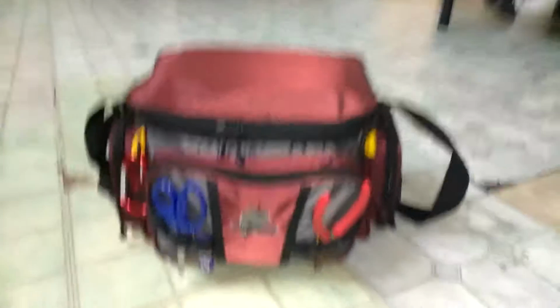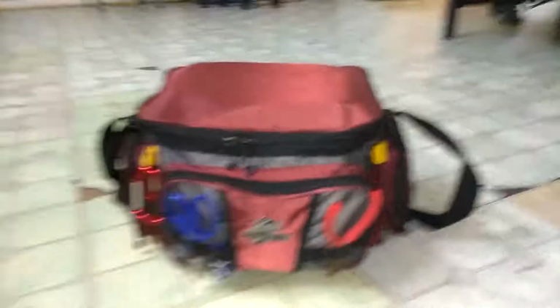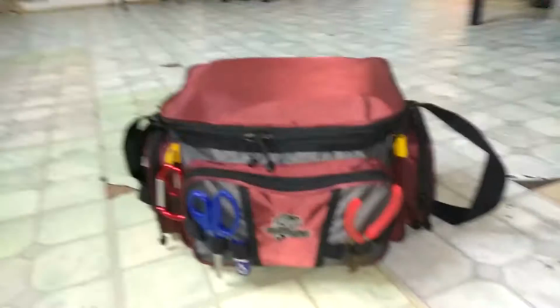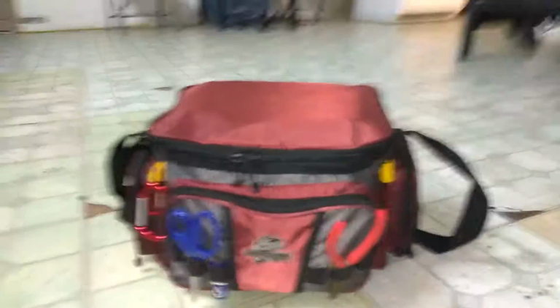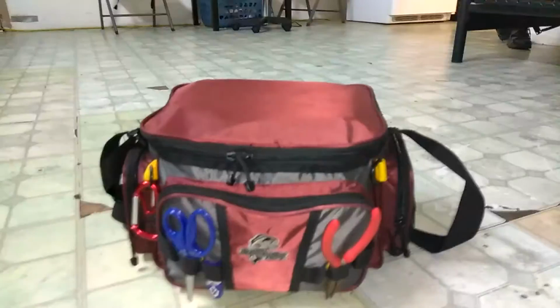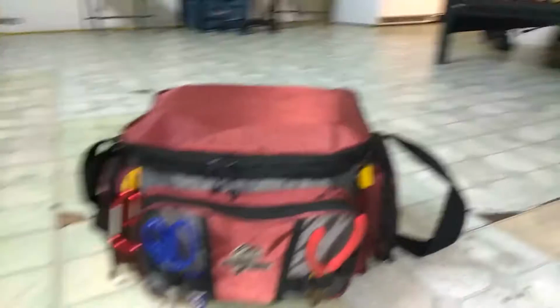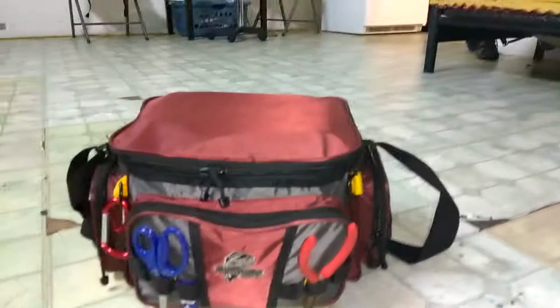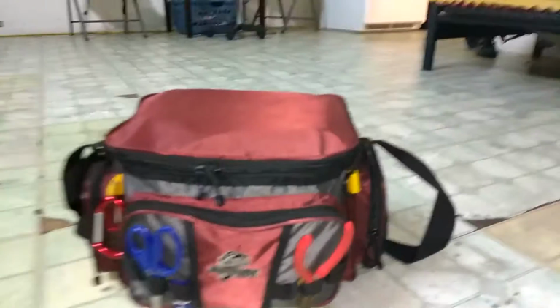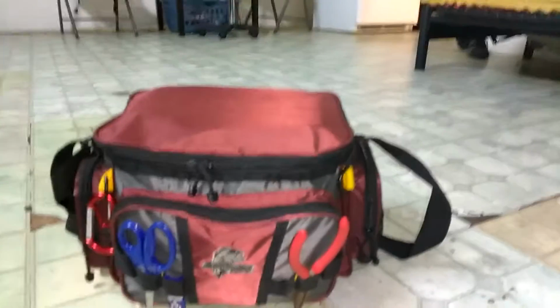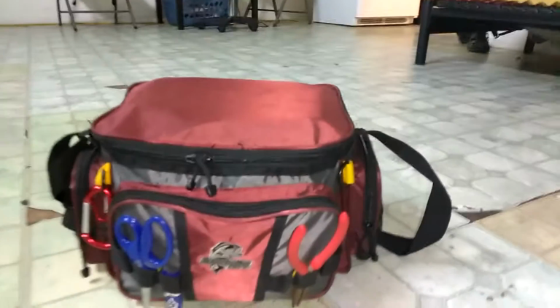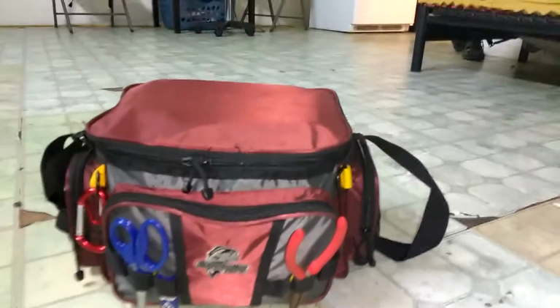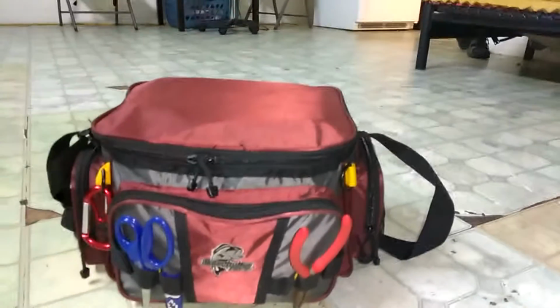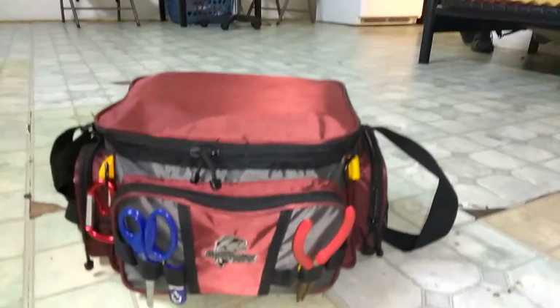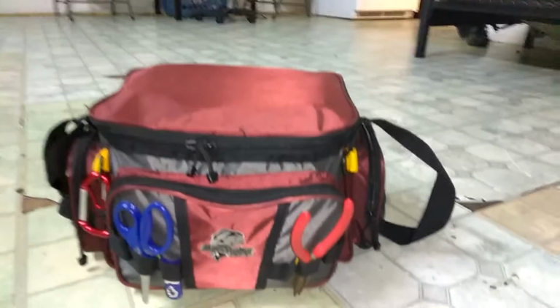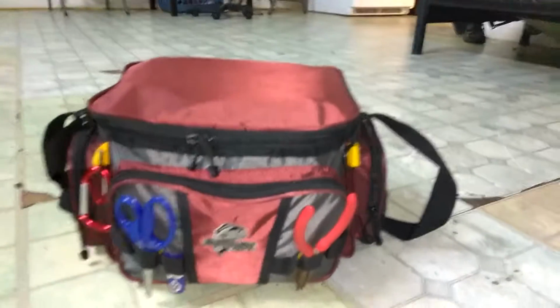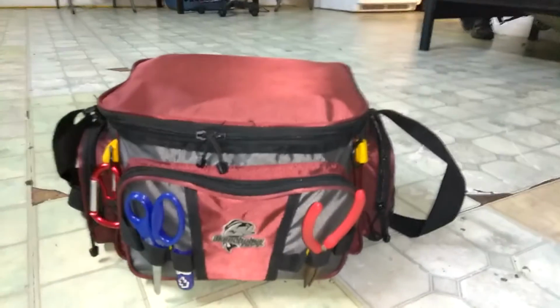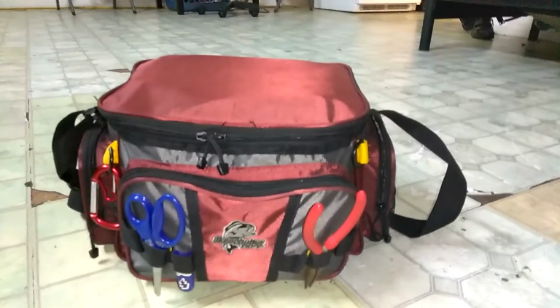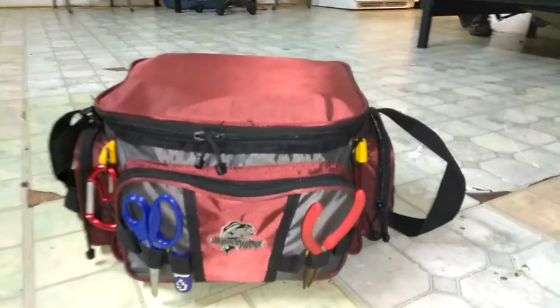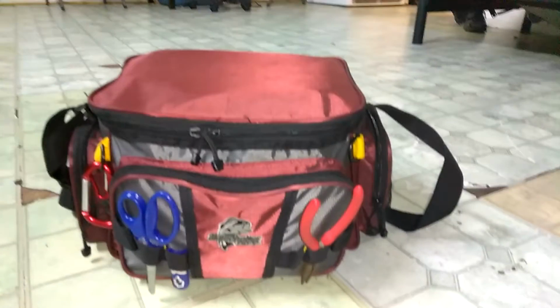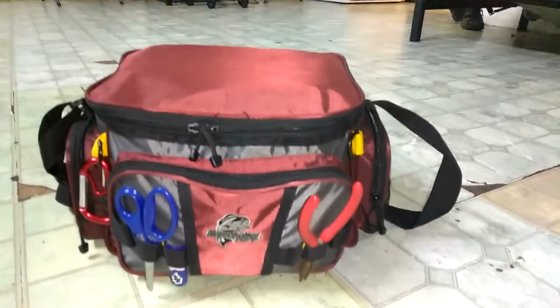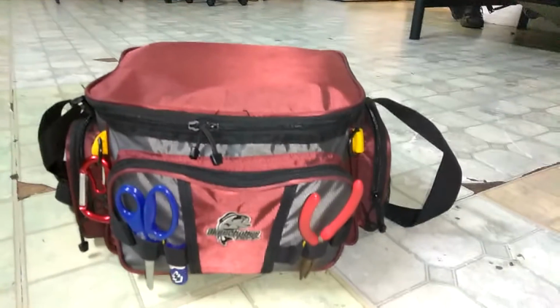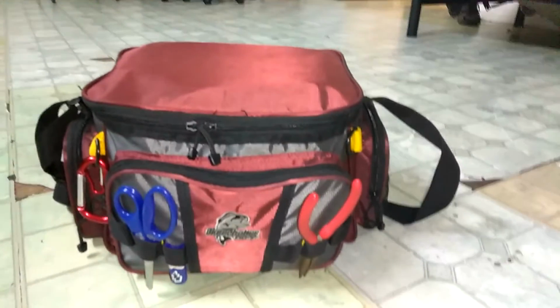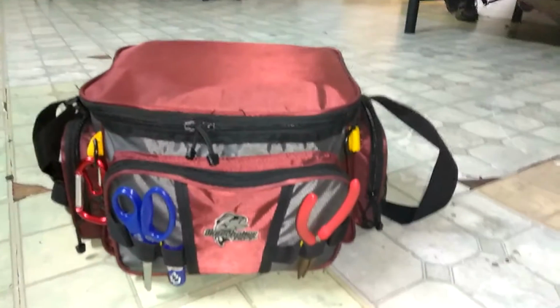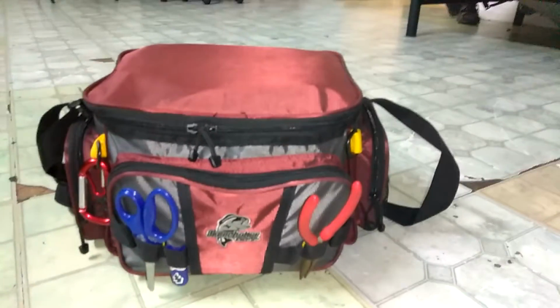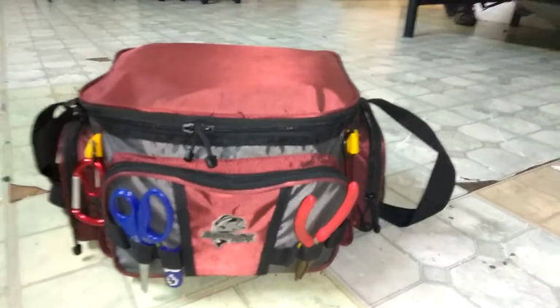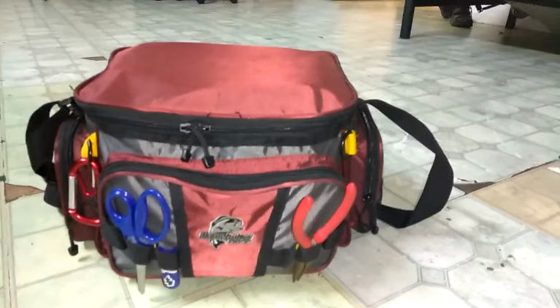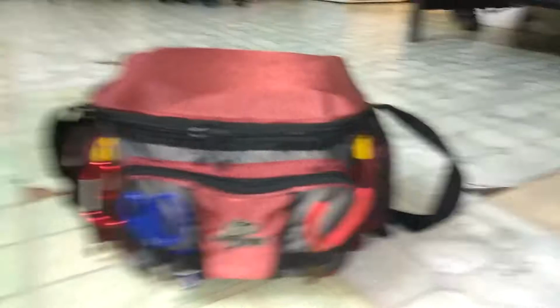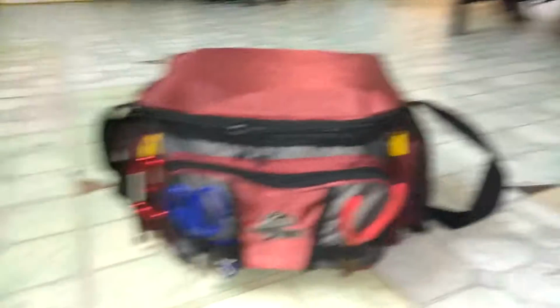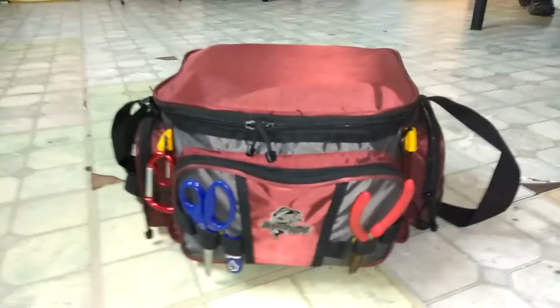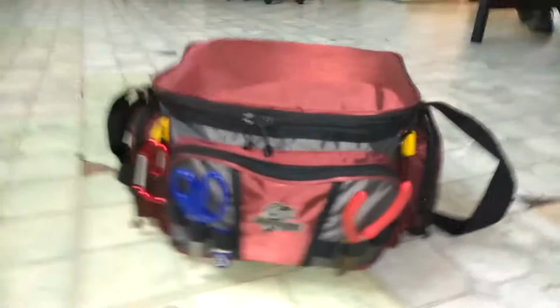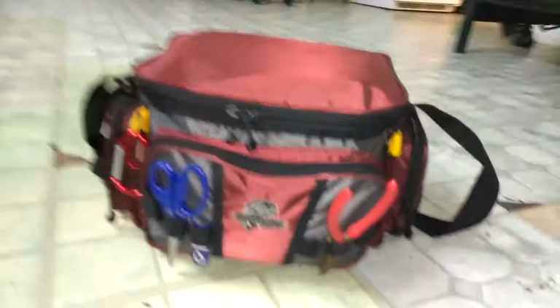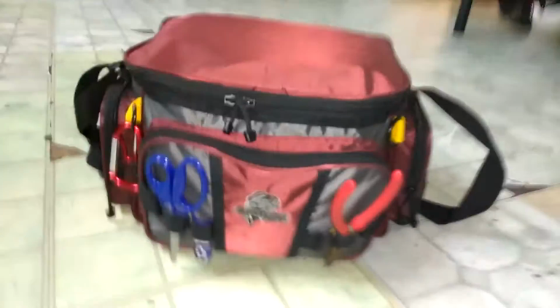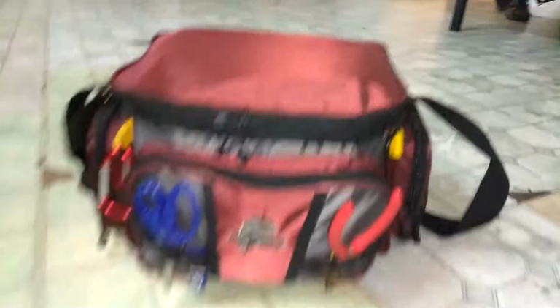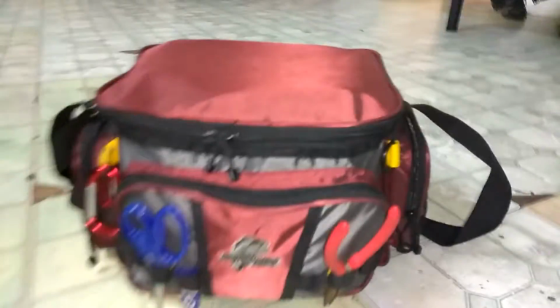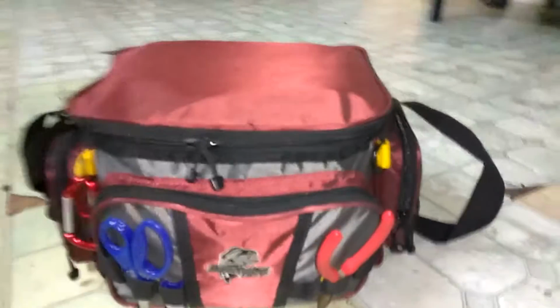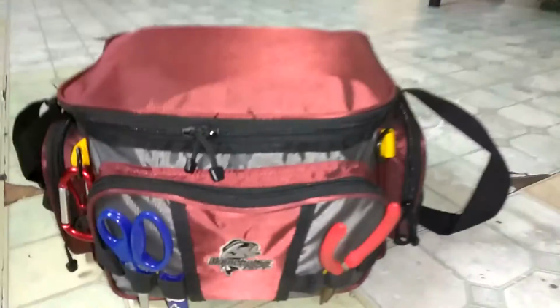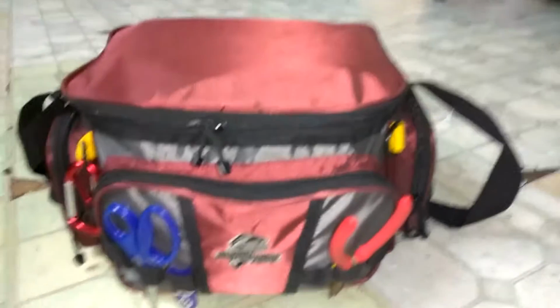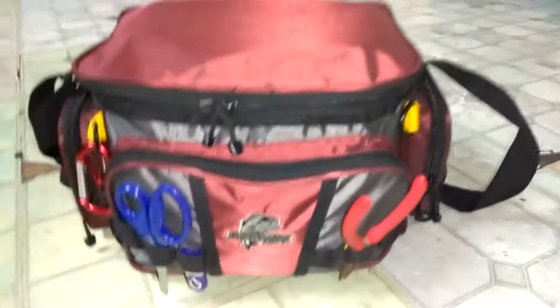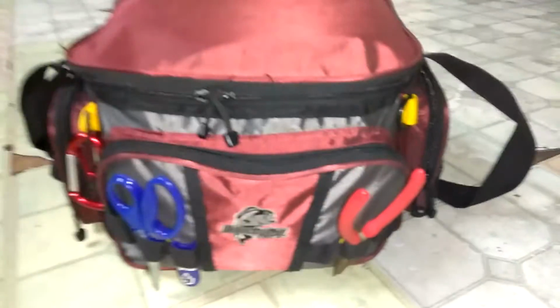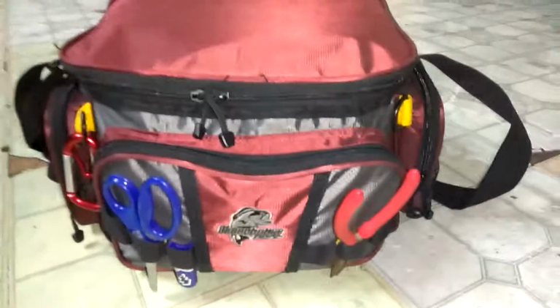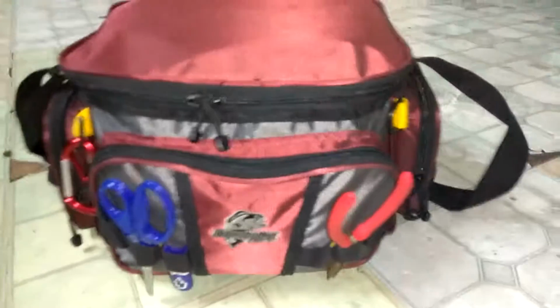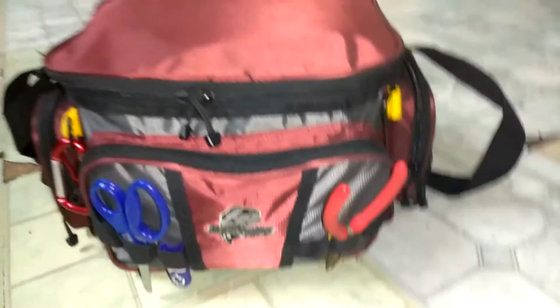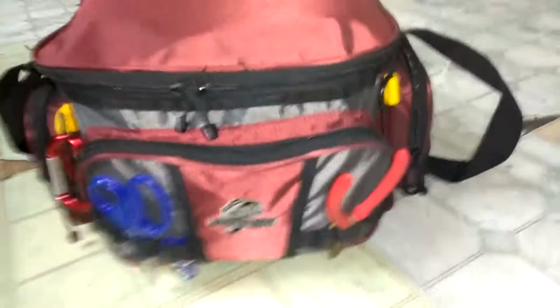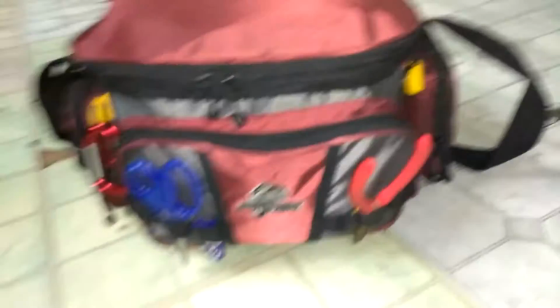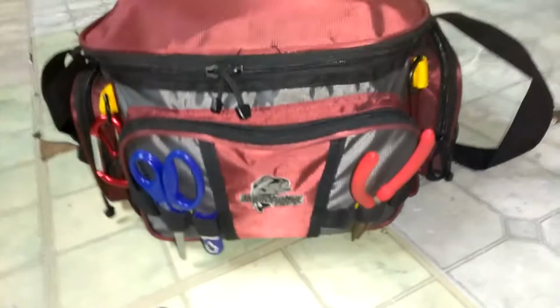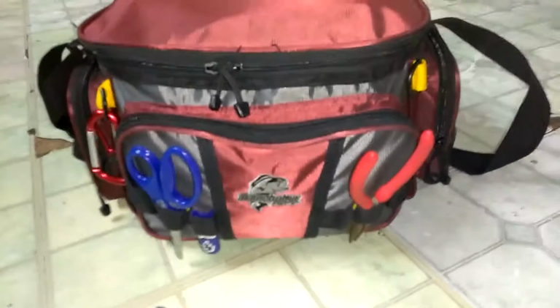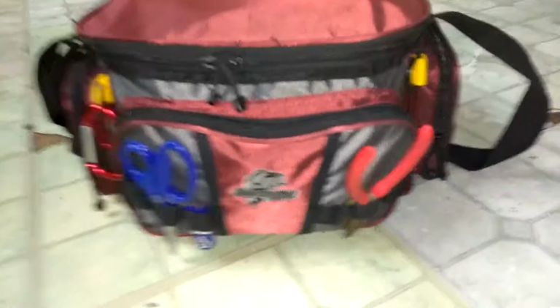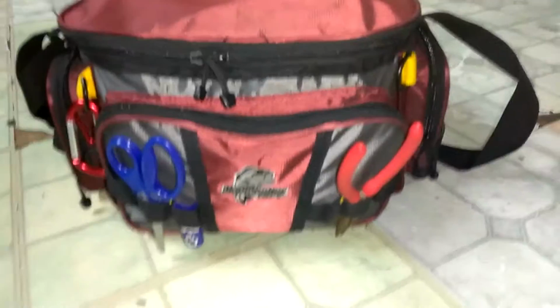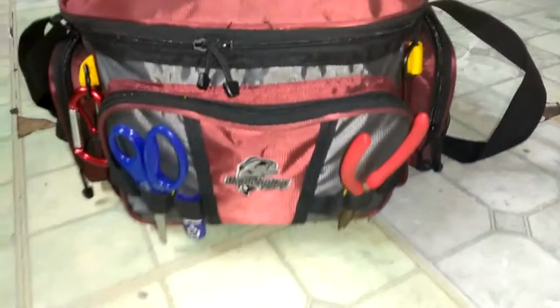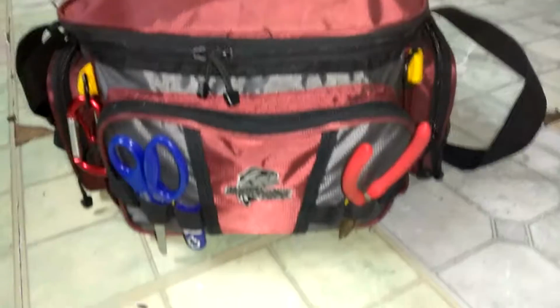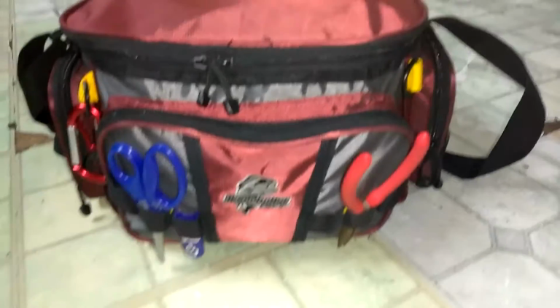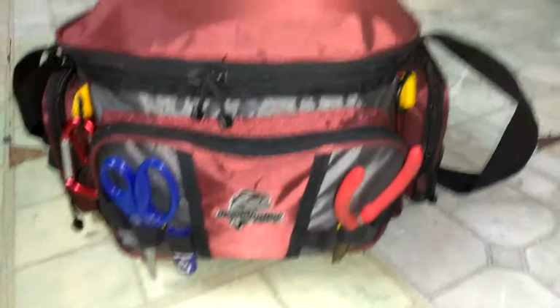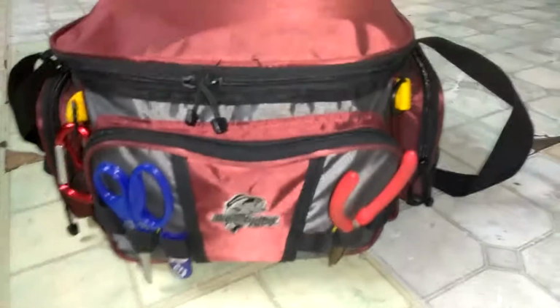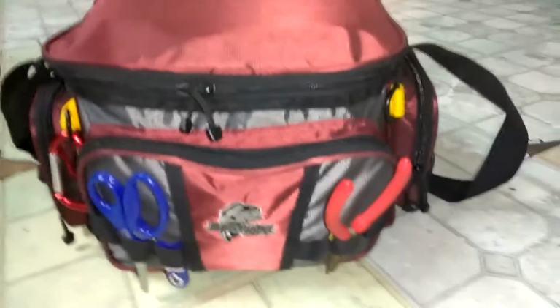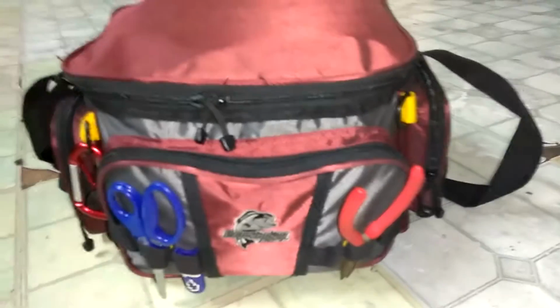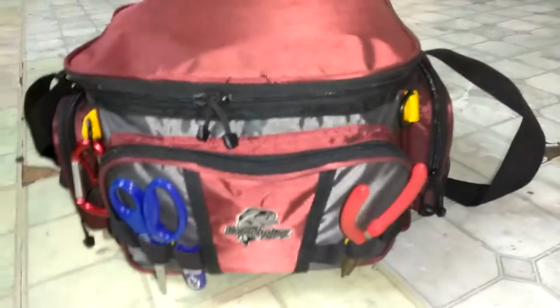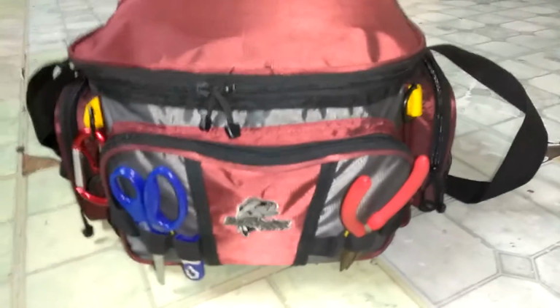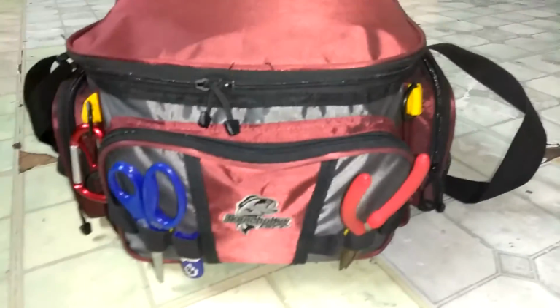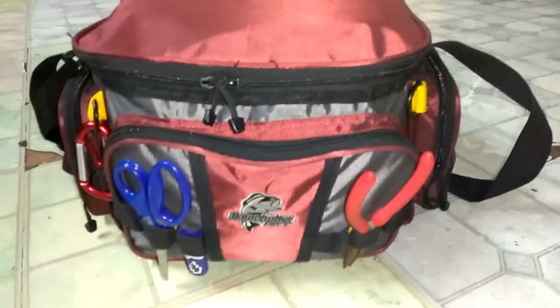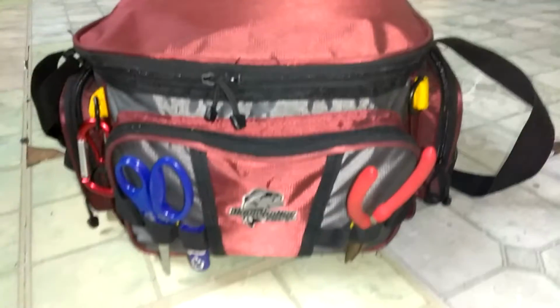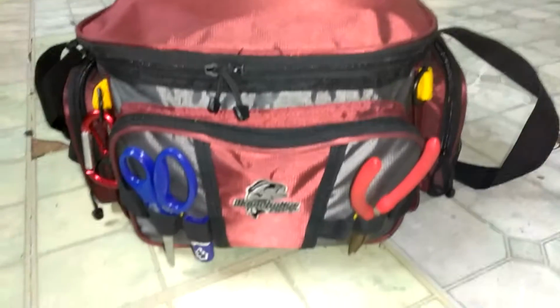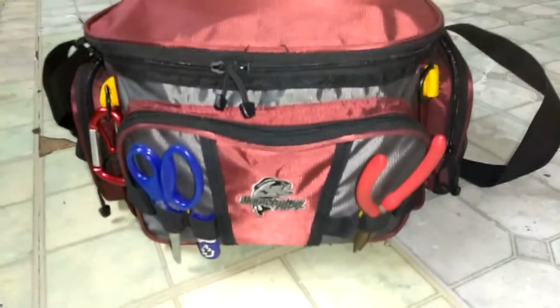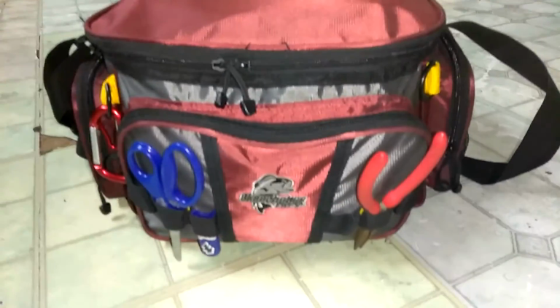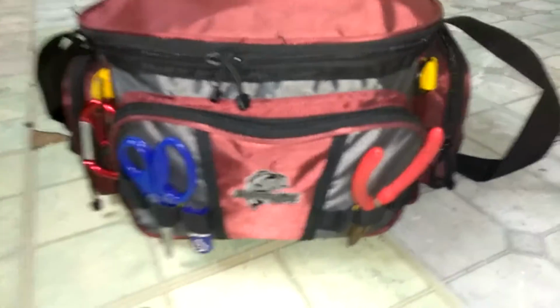What's good guys? Jimmy here. Today I'm going to show you guys my tackle bag.